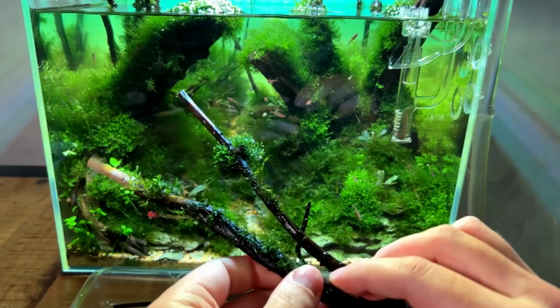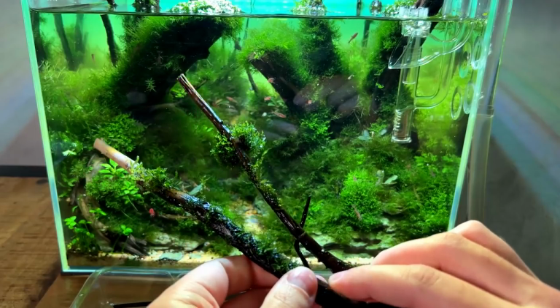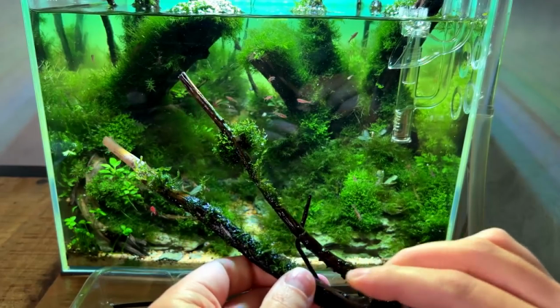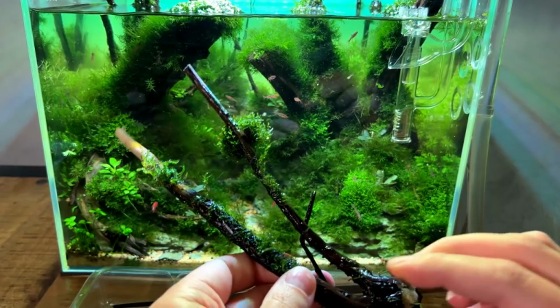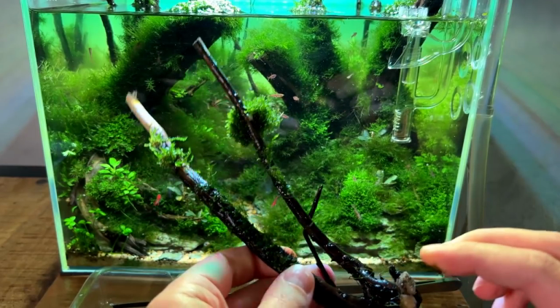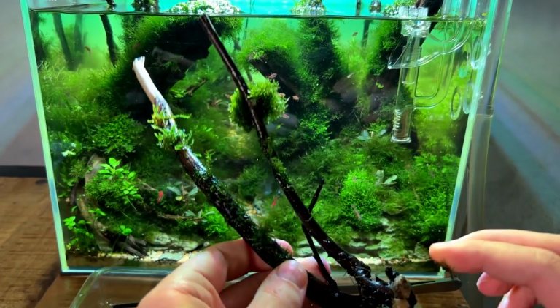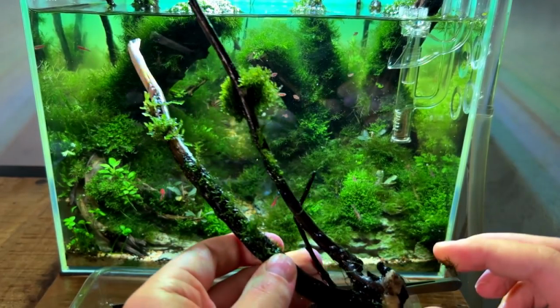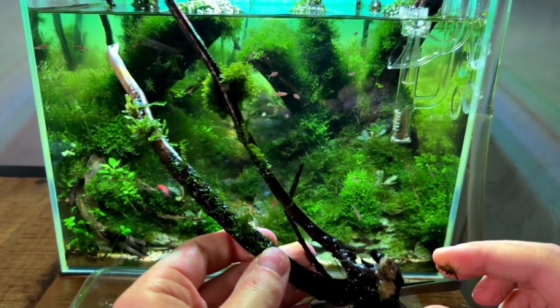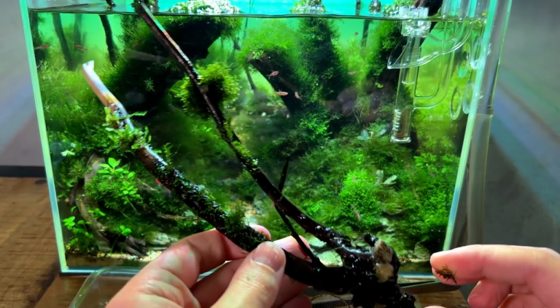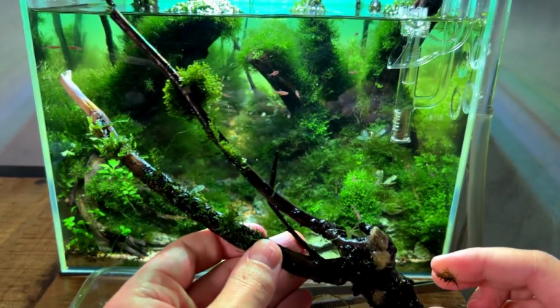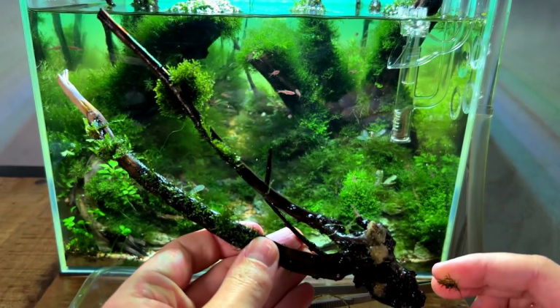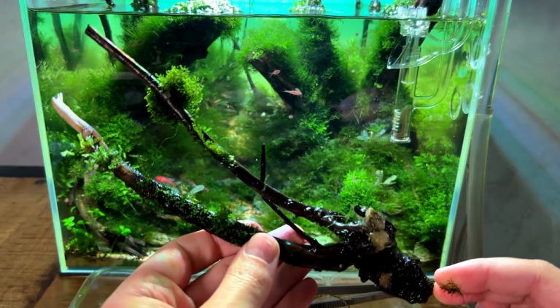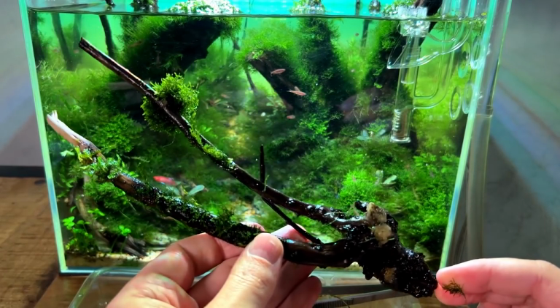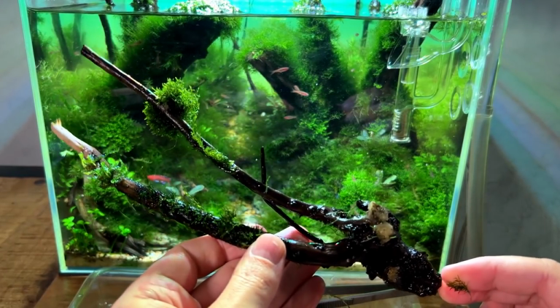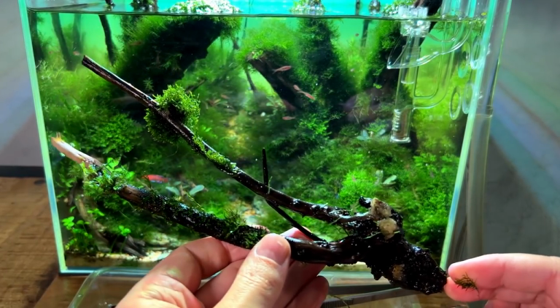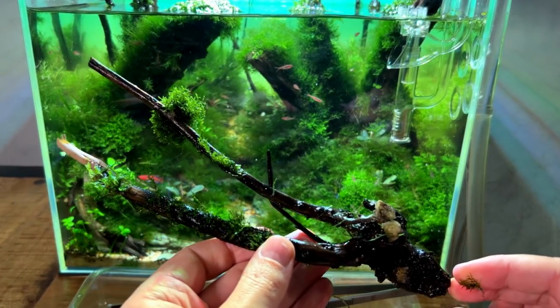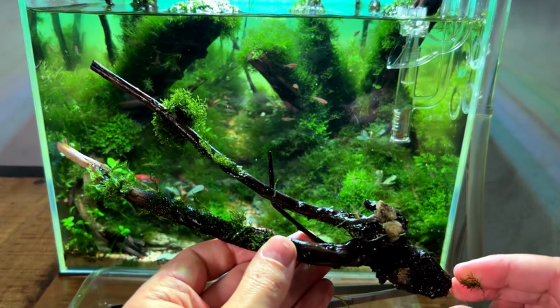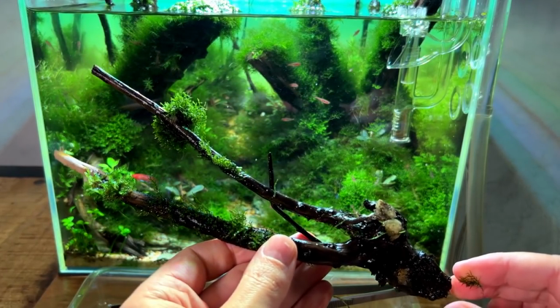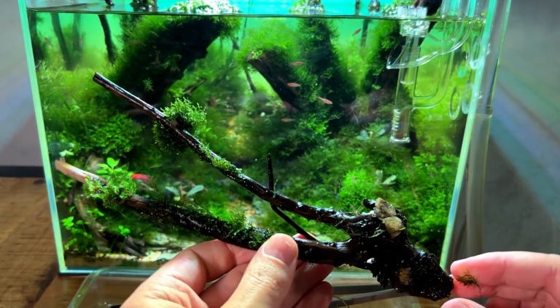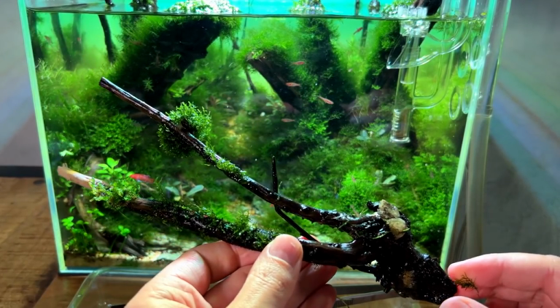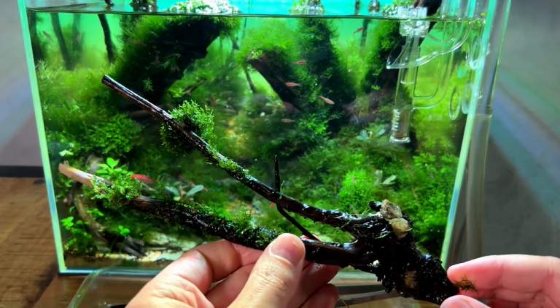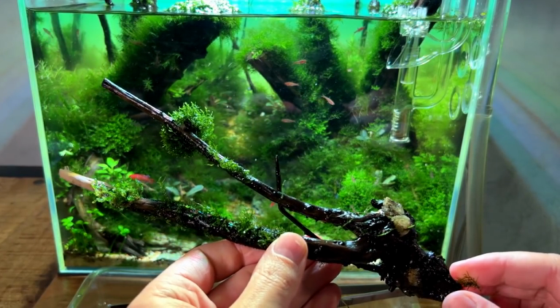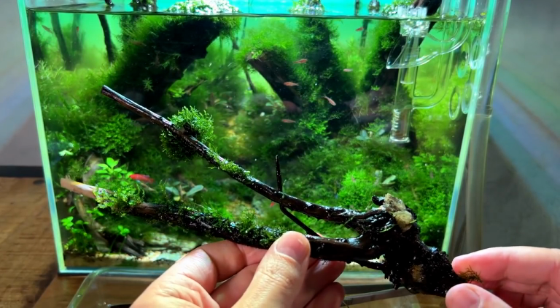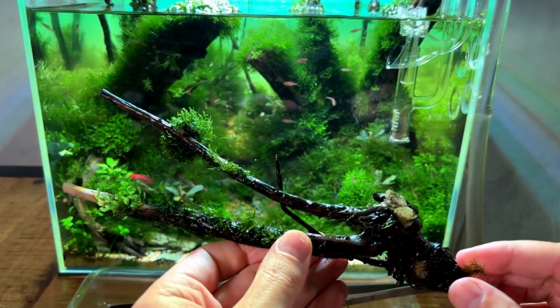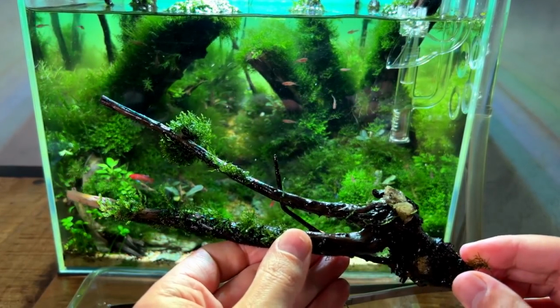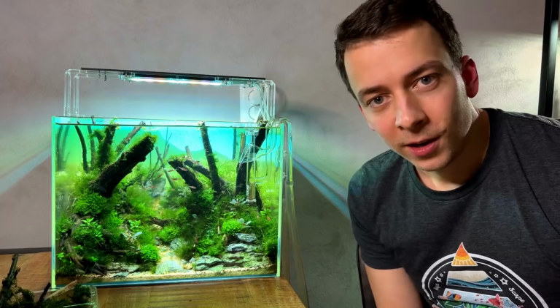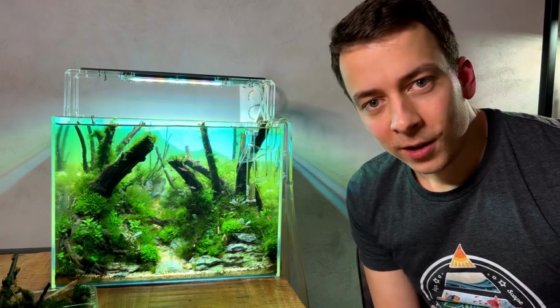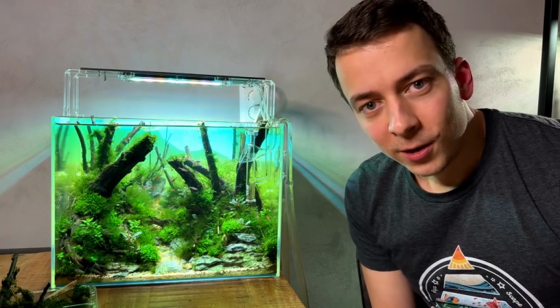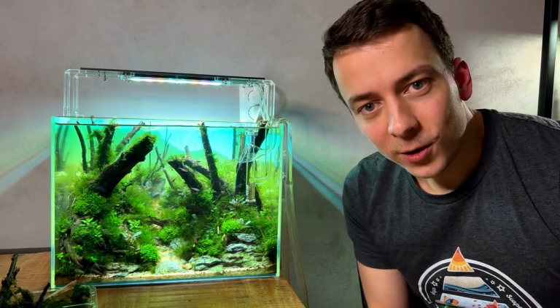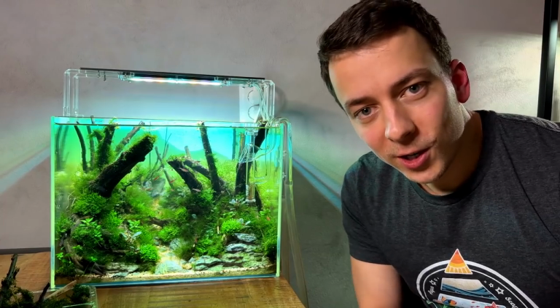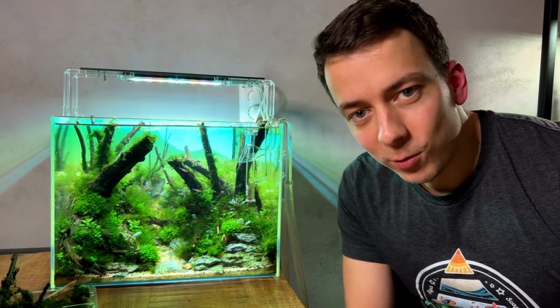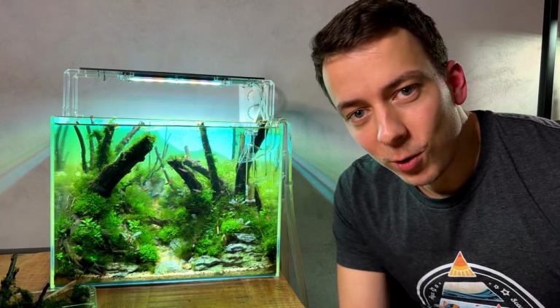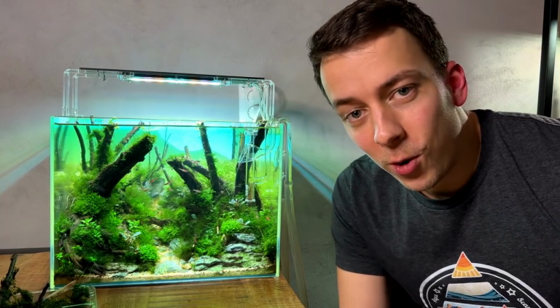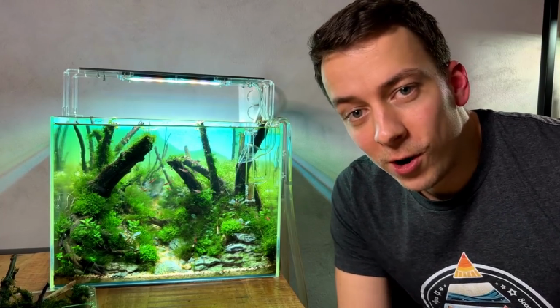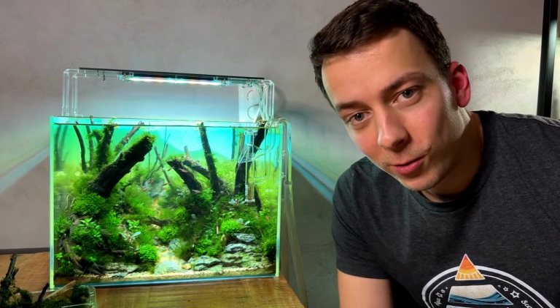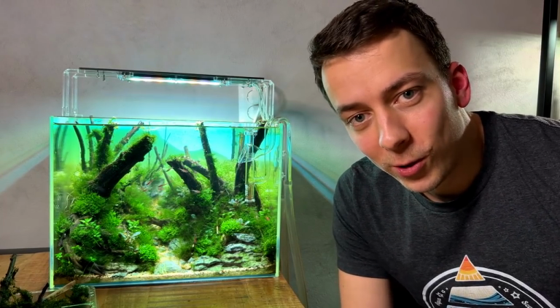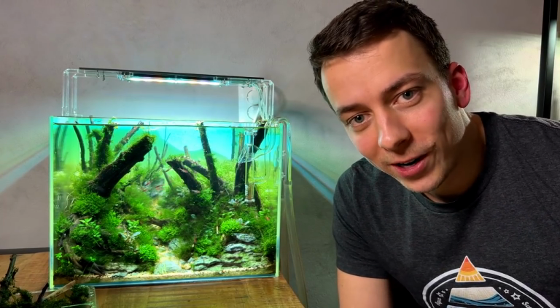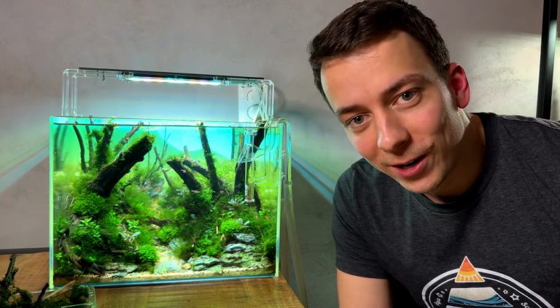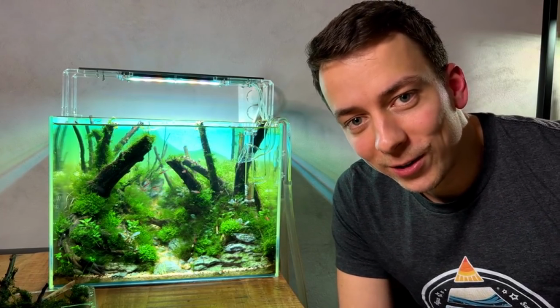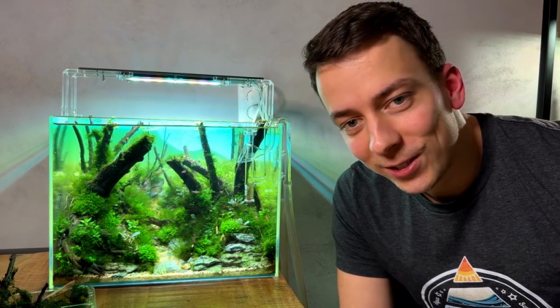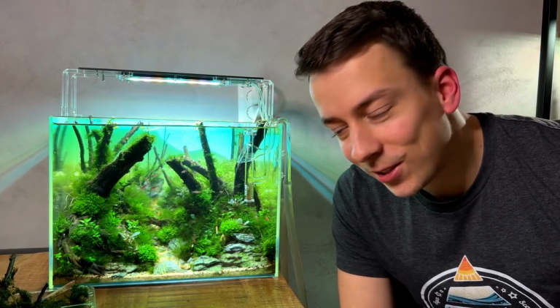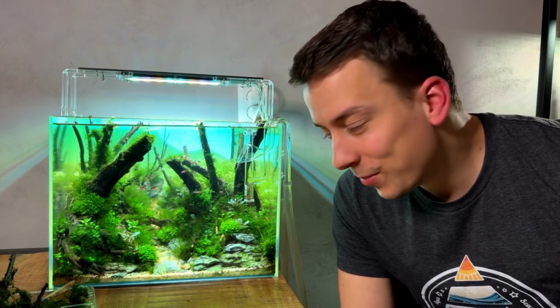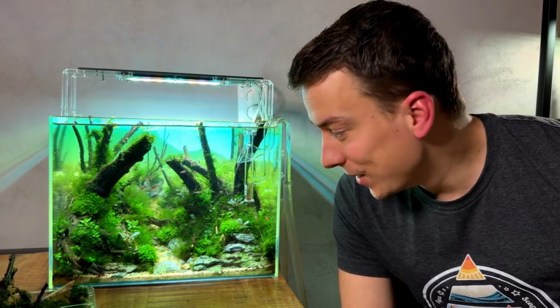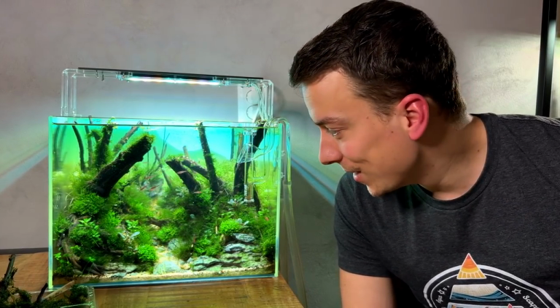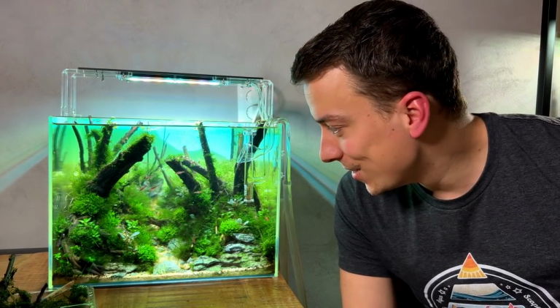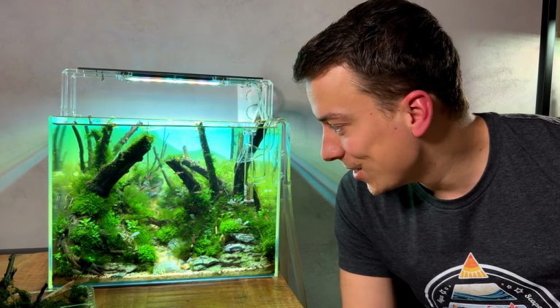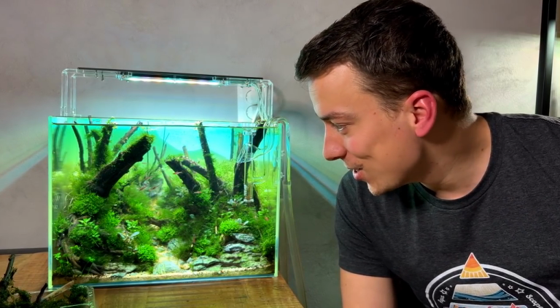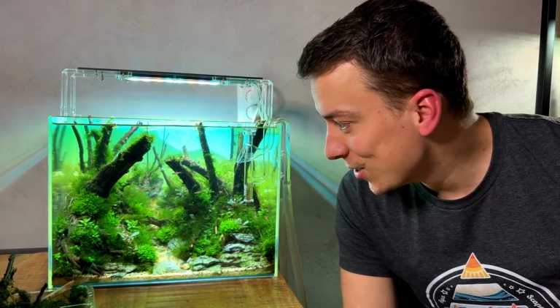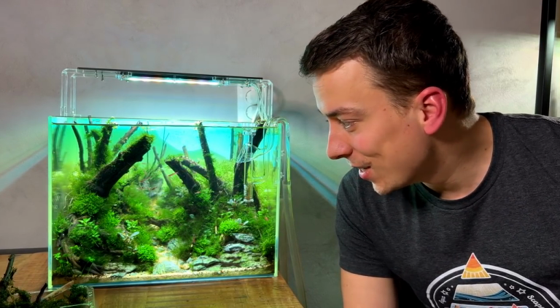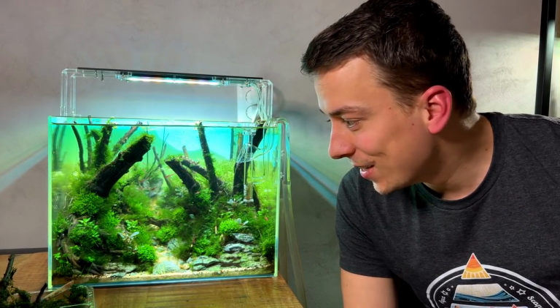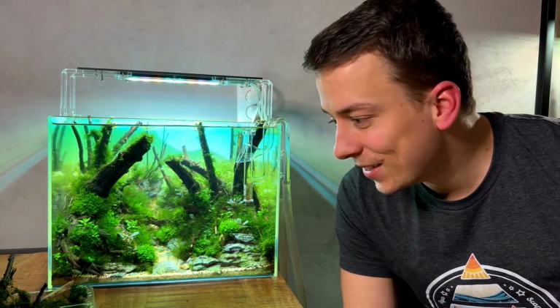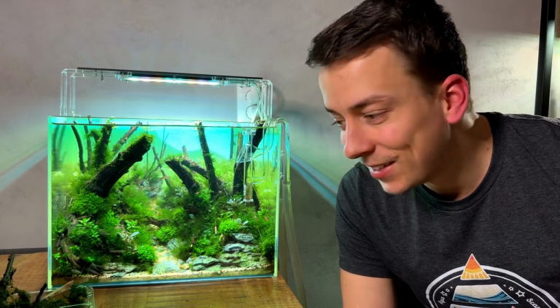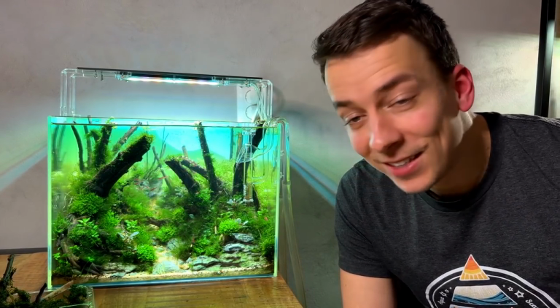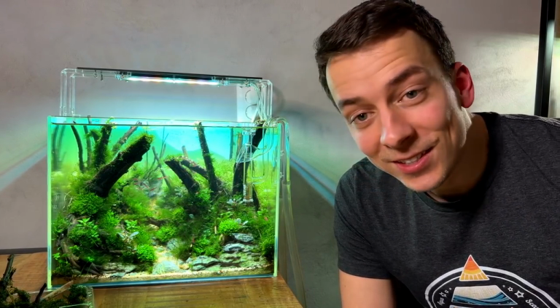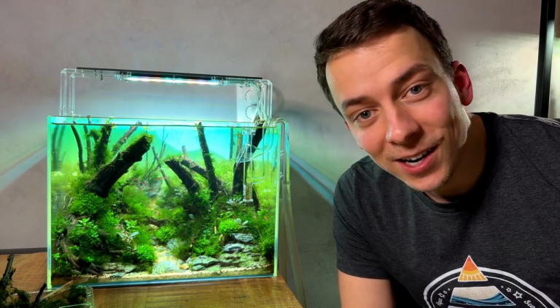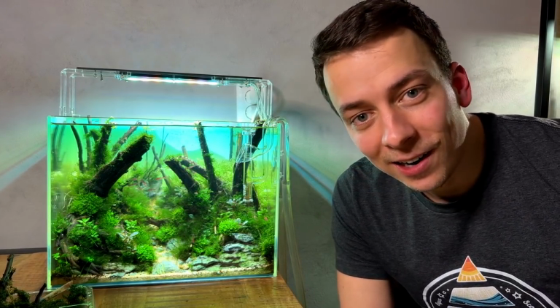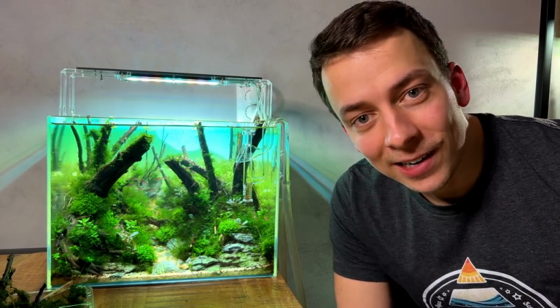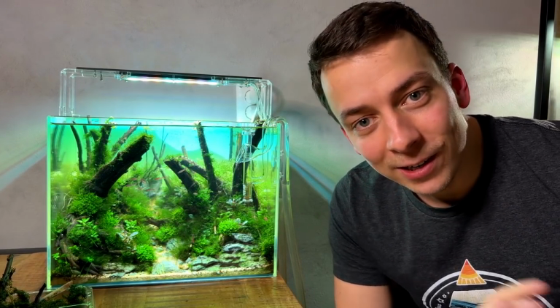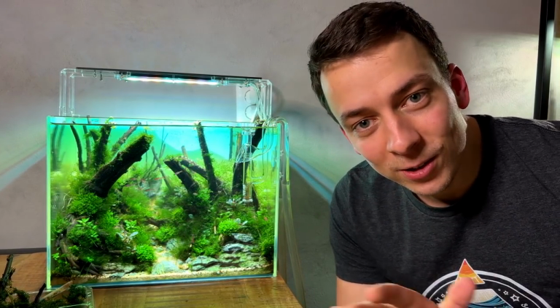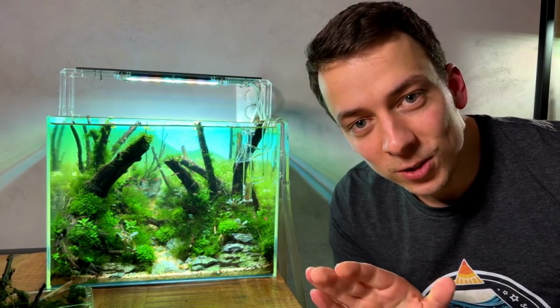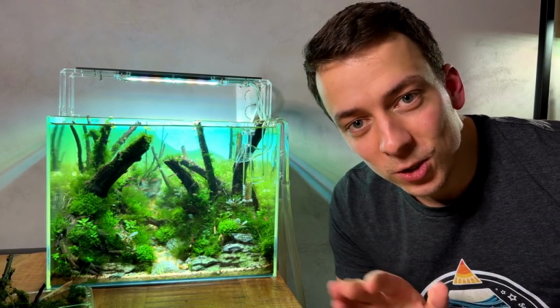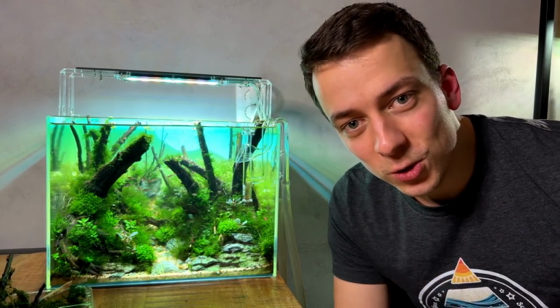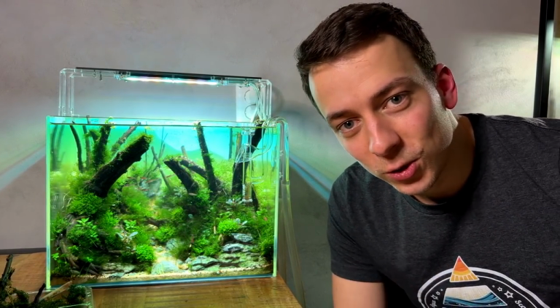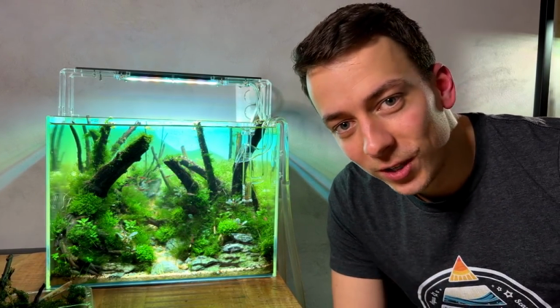So just pulled out this piece of hardscape — we're one hour into the maintenance session and the entire layout is destroyed.